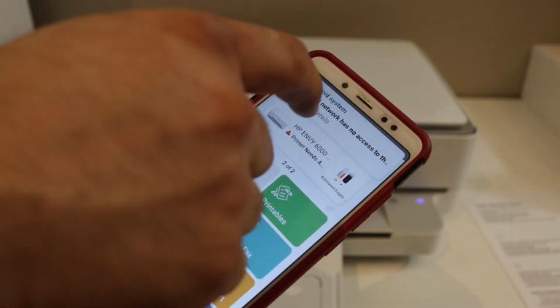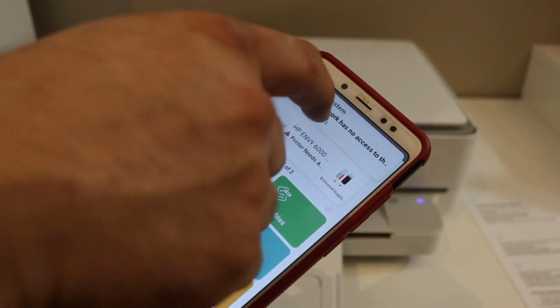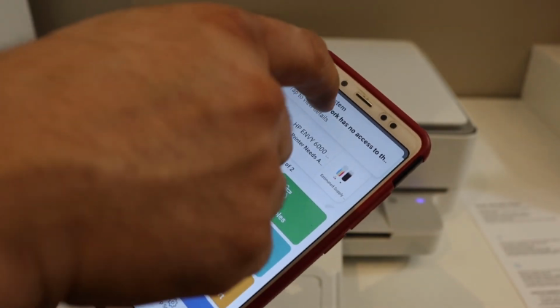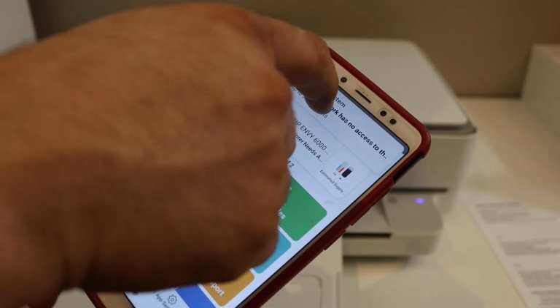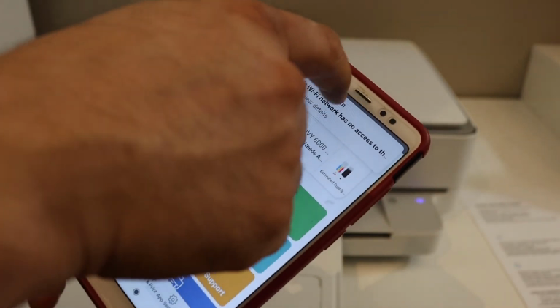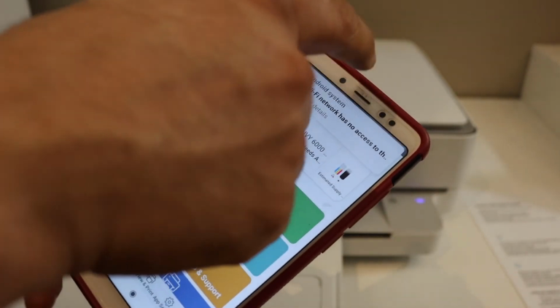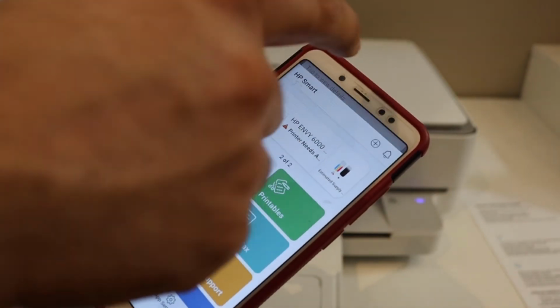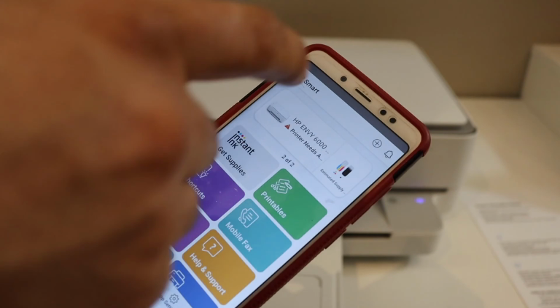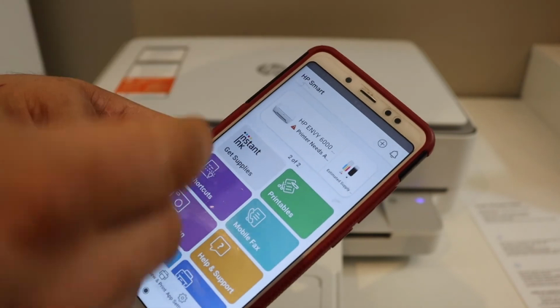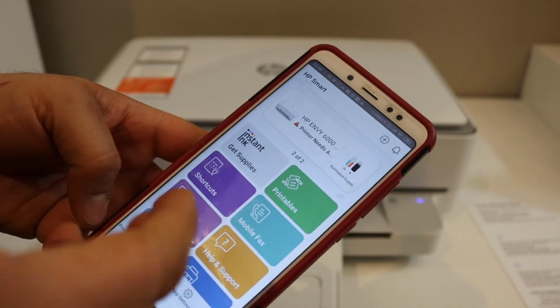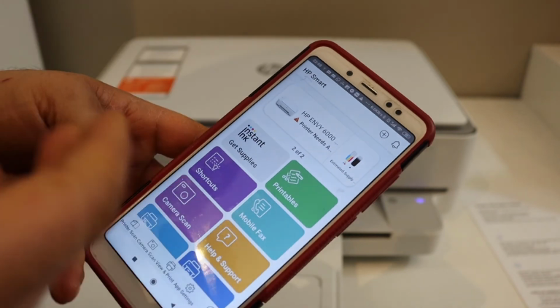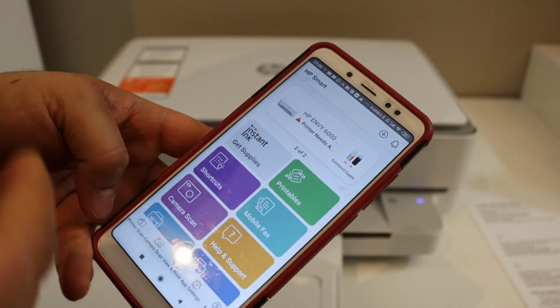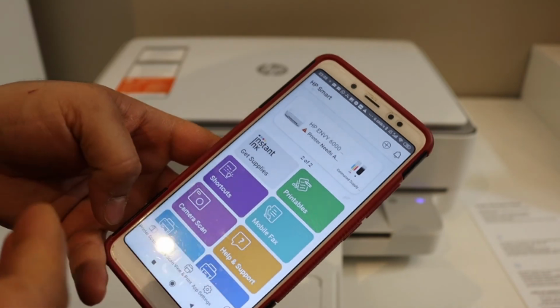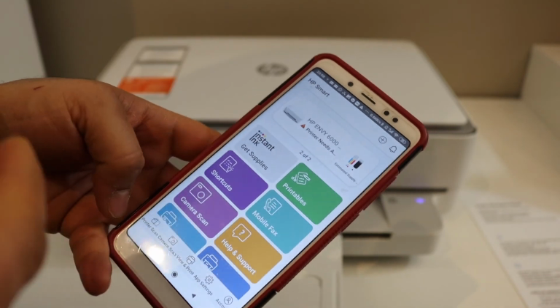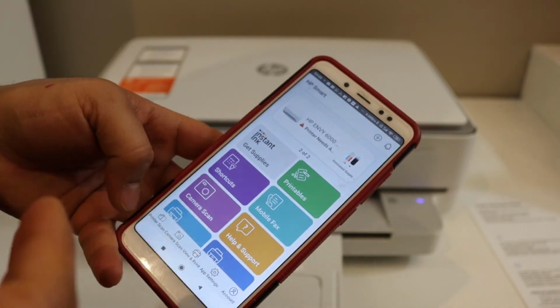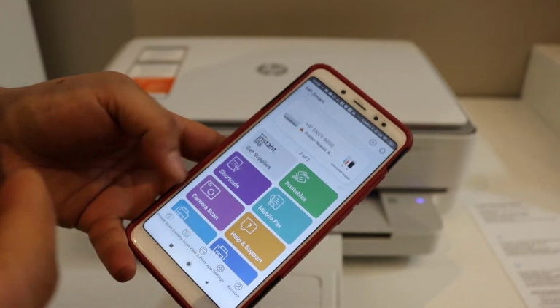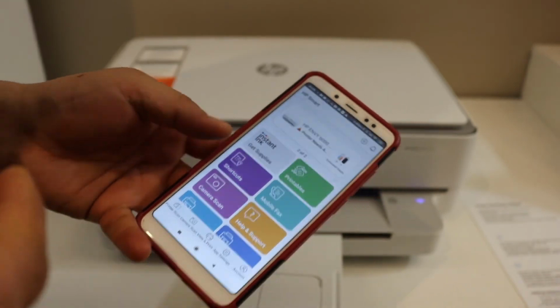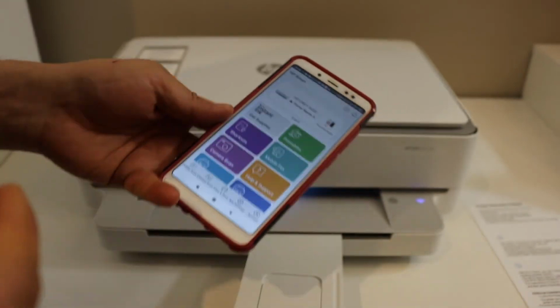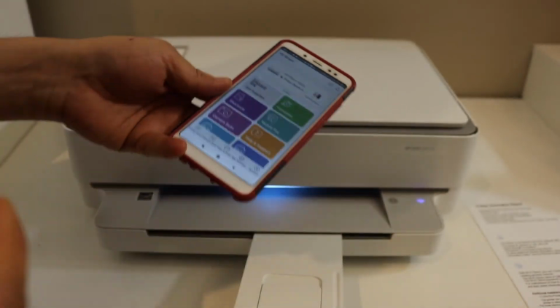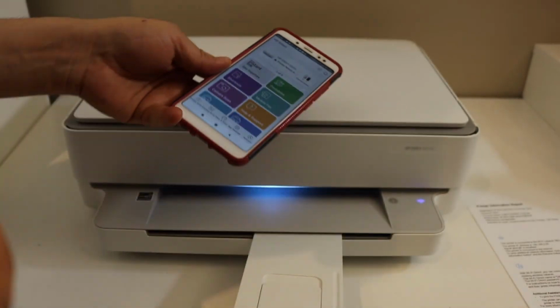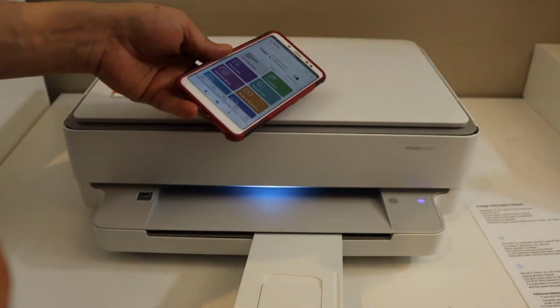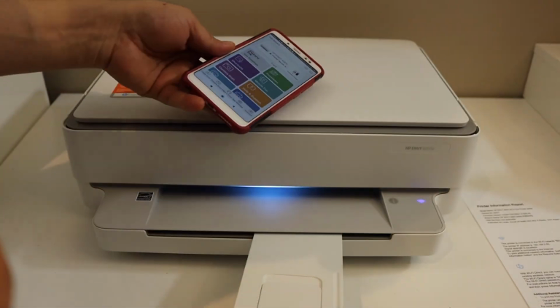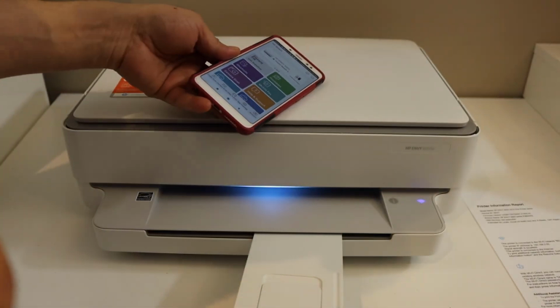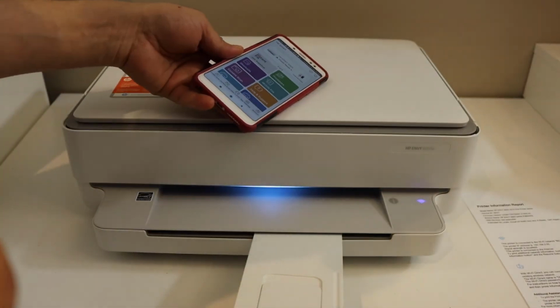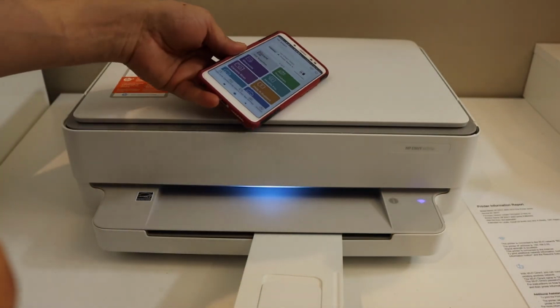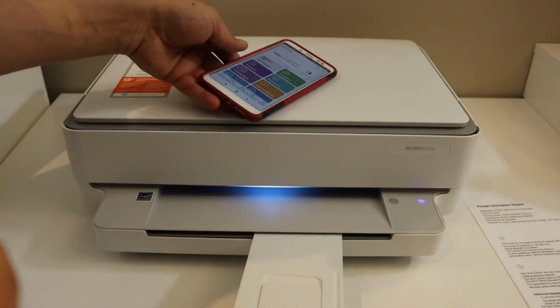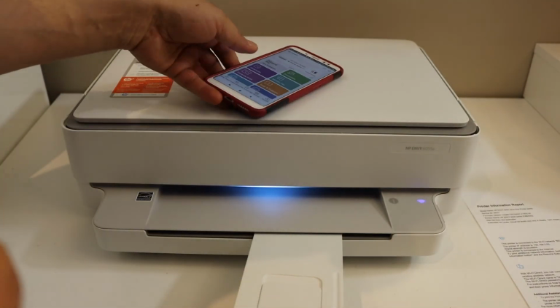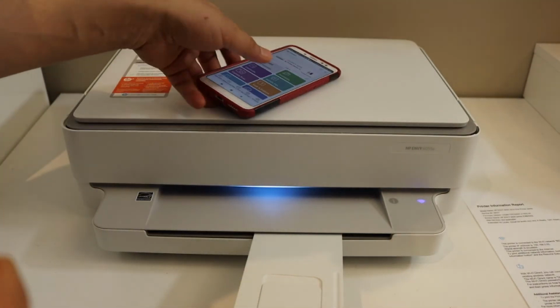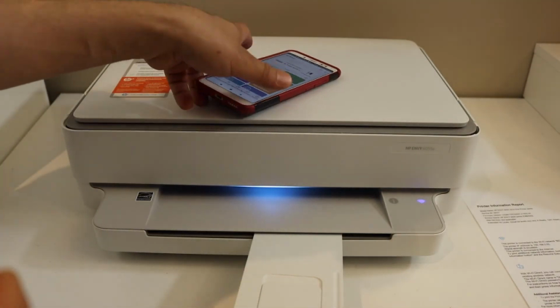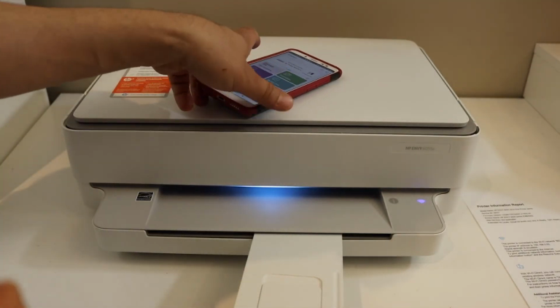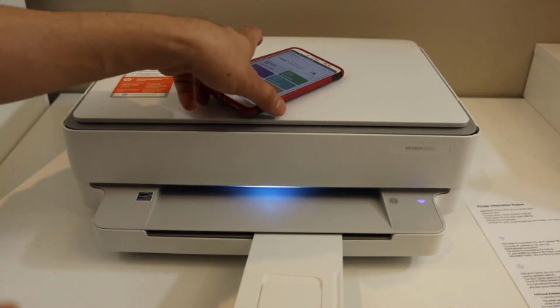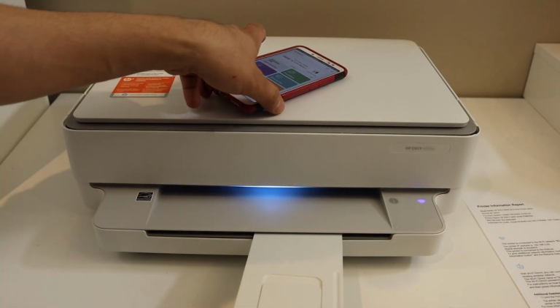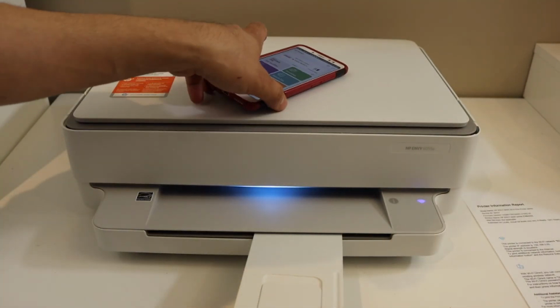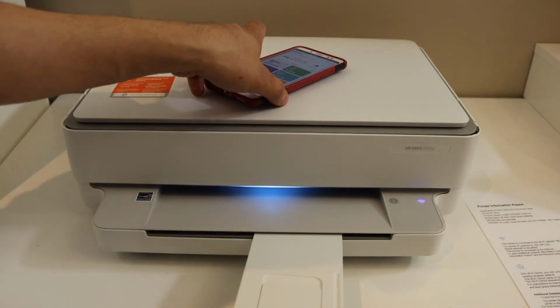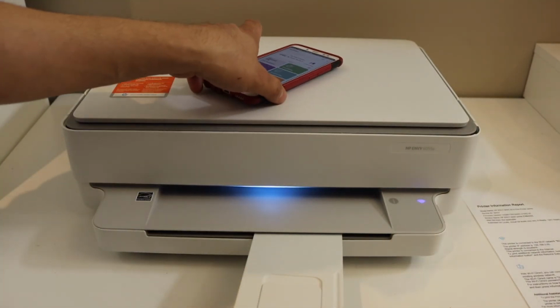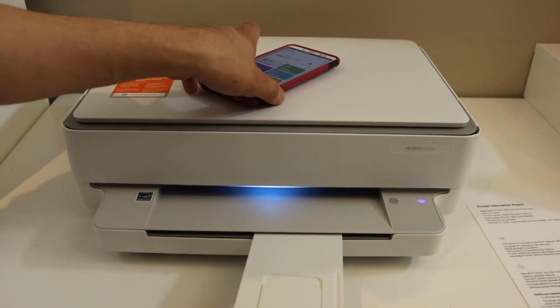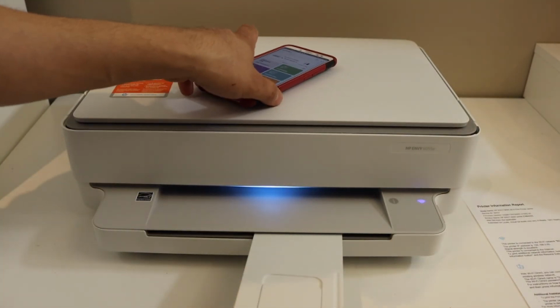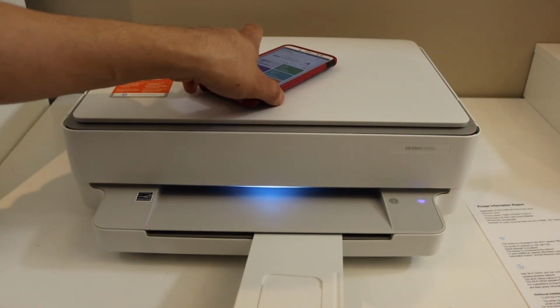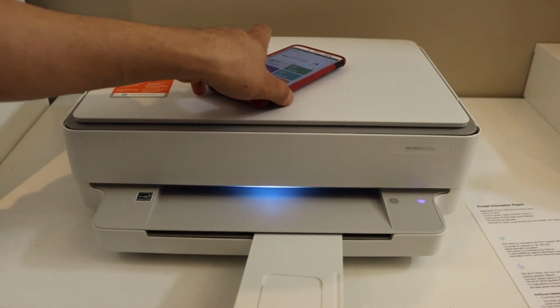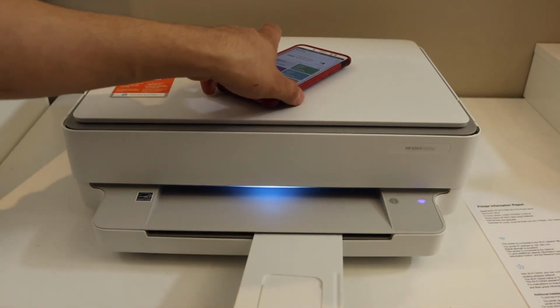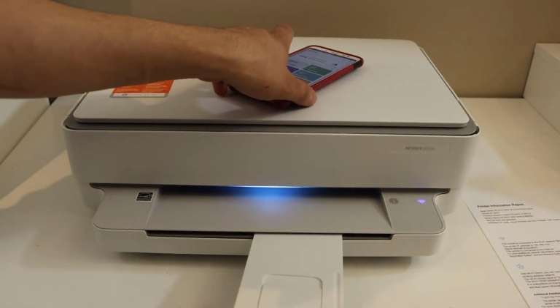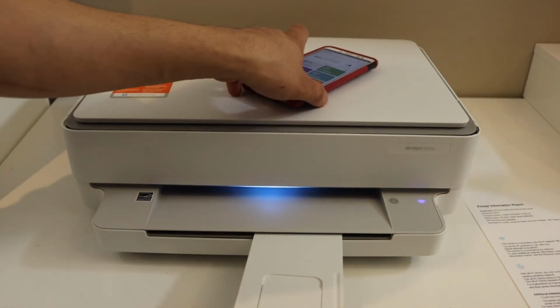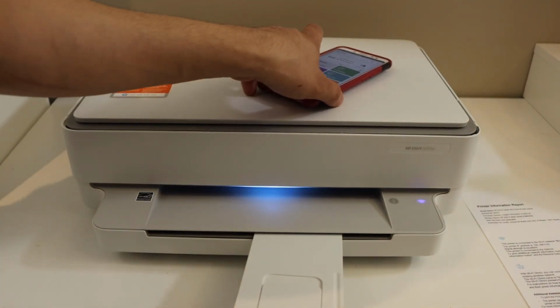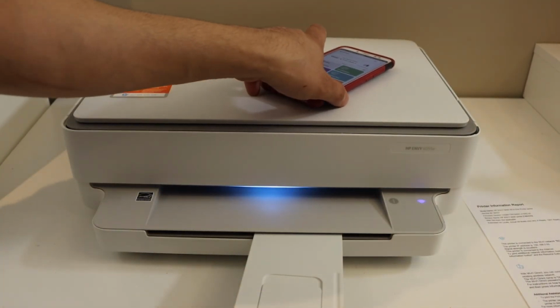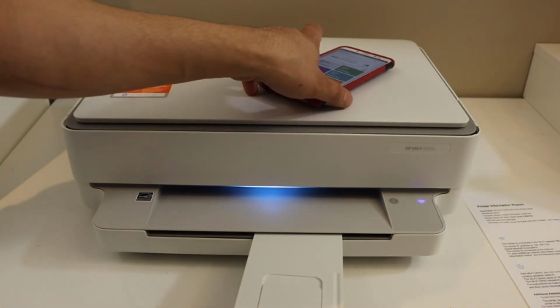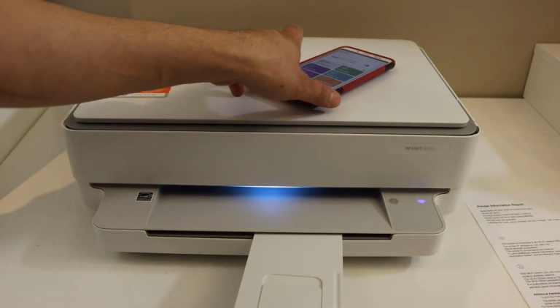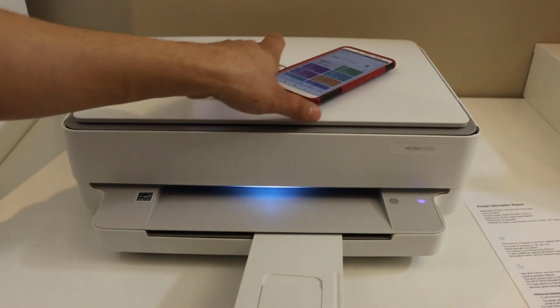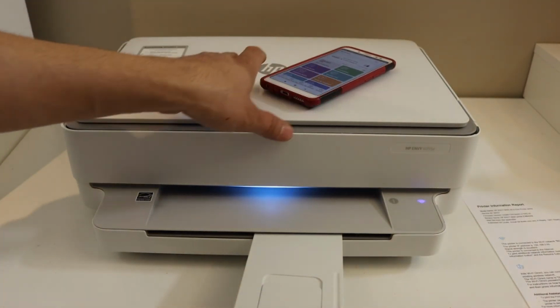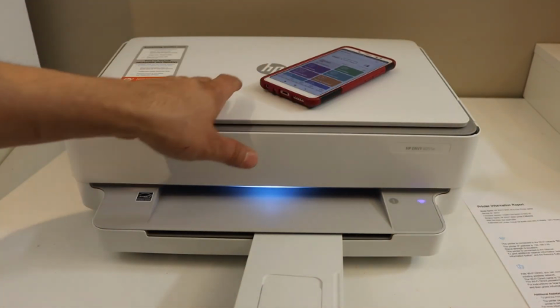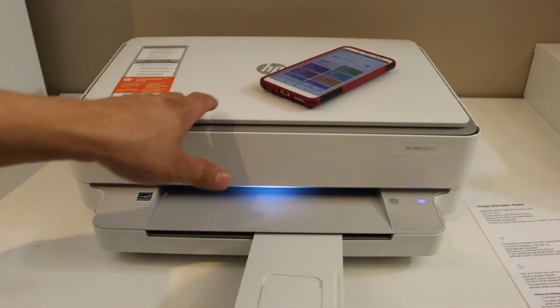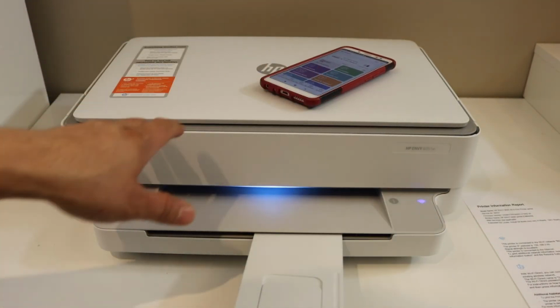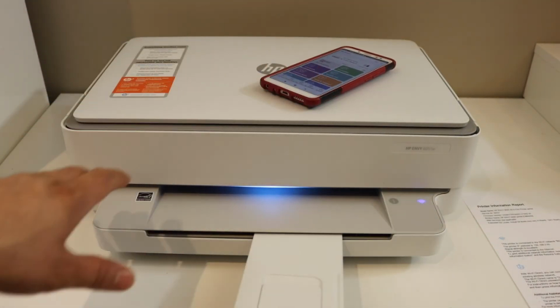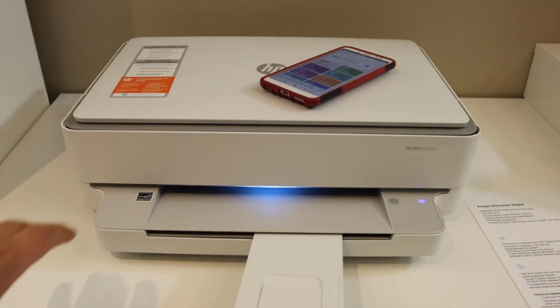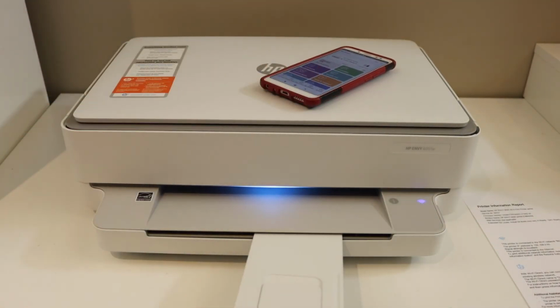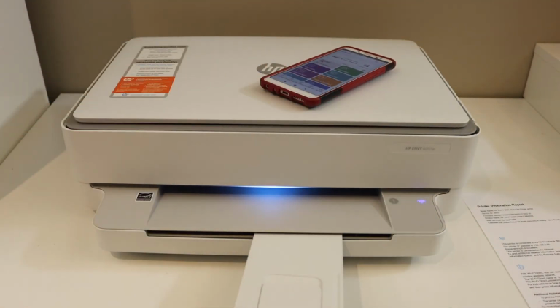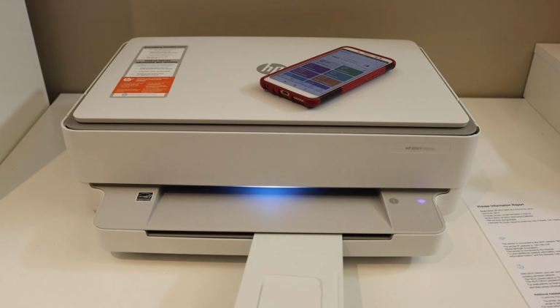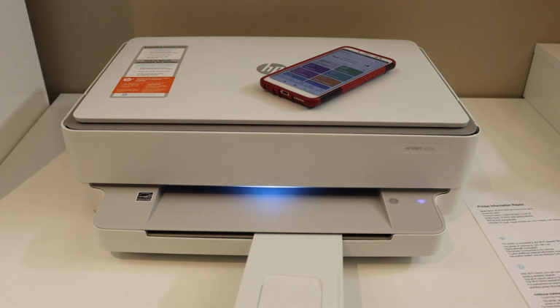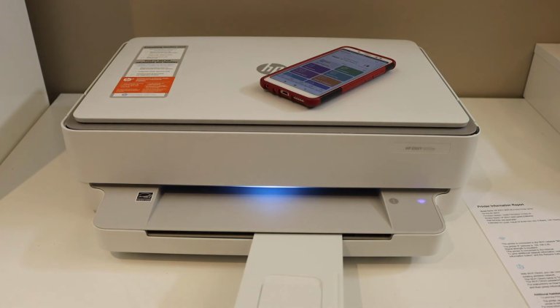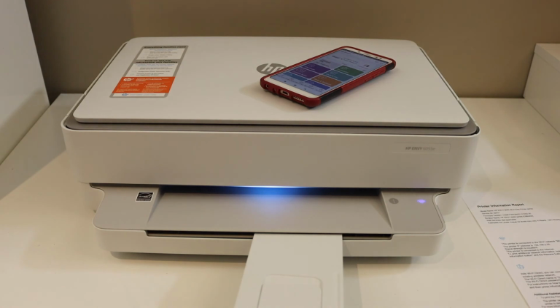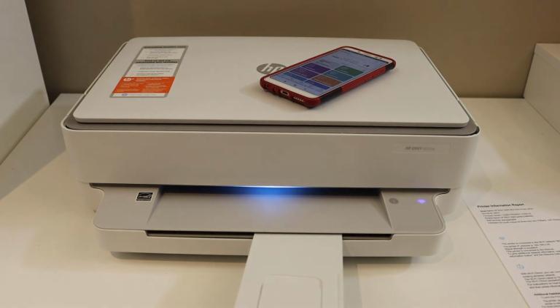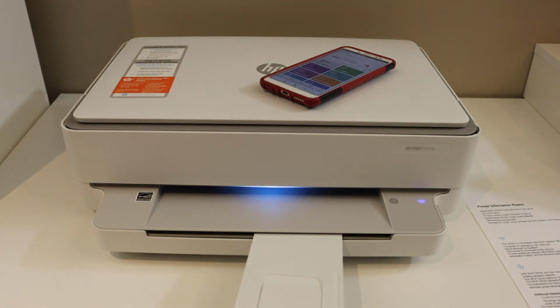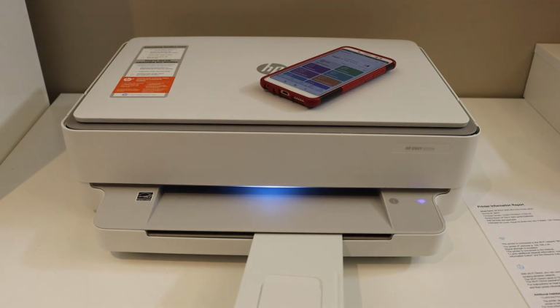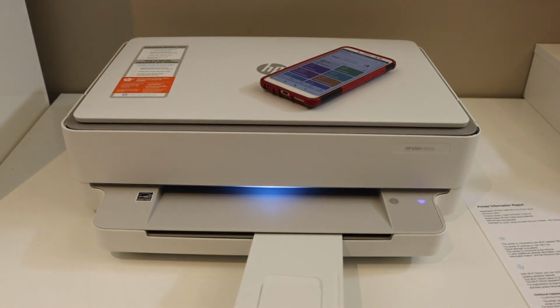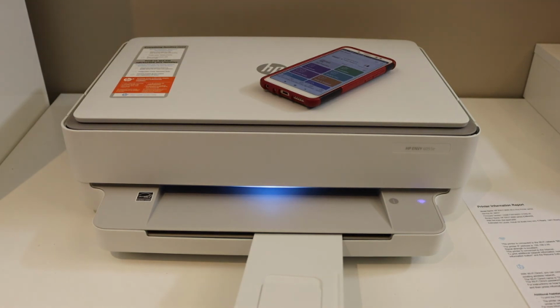Now we can use this printer for wireless printing and scanning. This is how you do the Wi-Fi Direct setup of this printer. Thanks for watching.